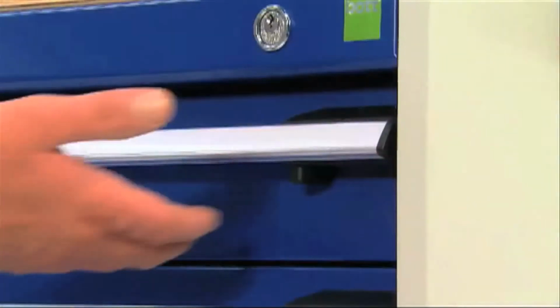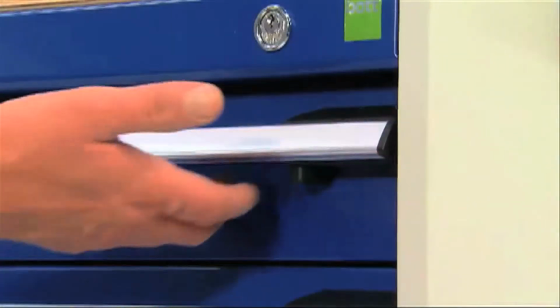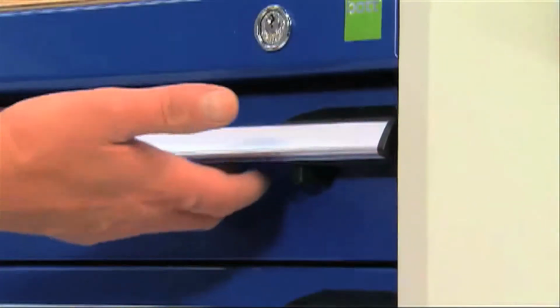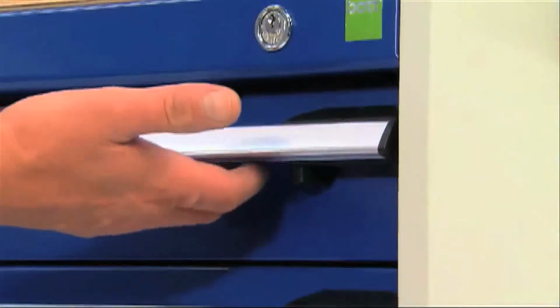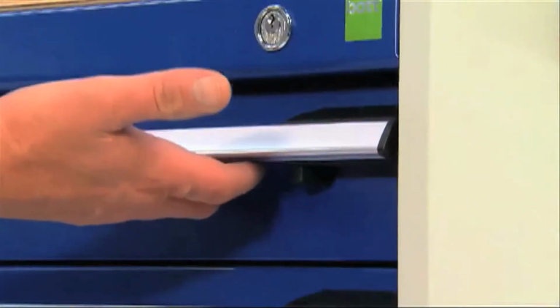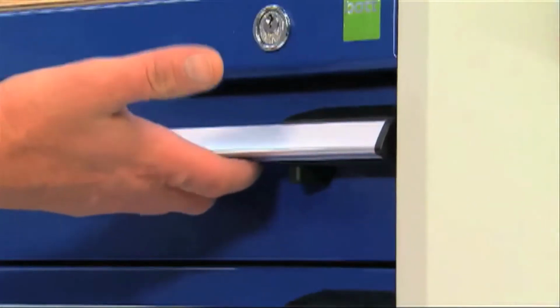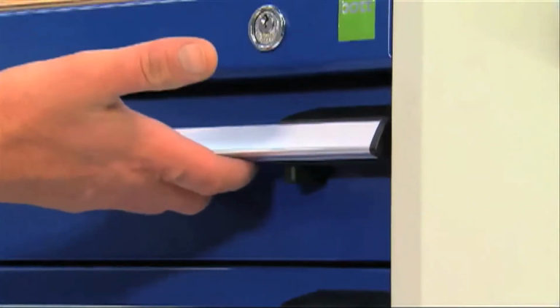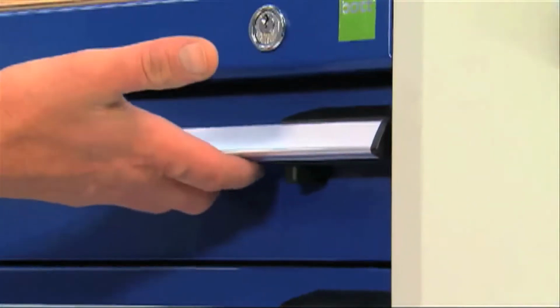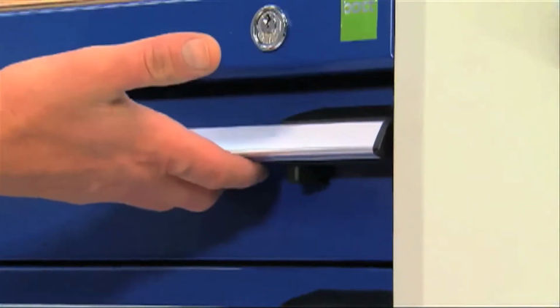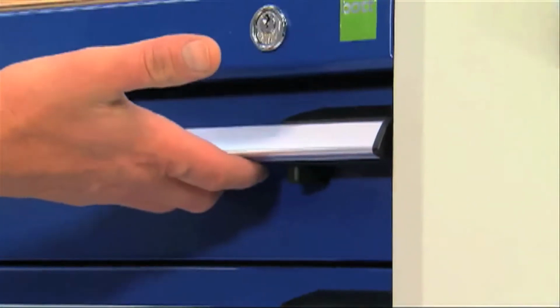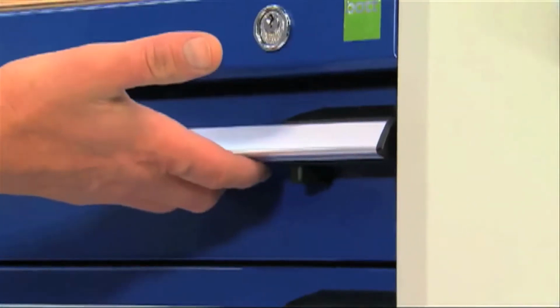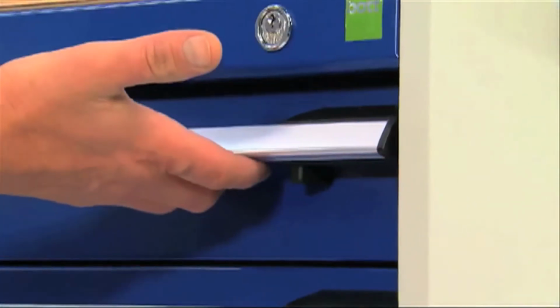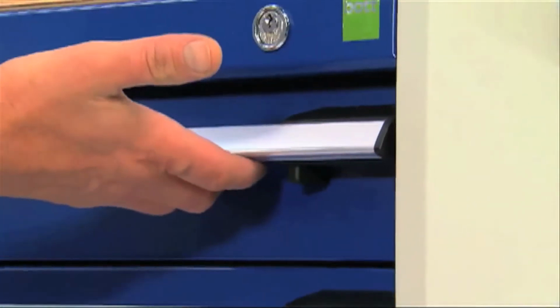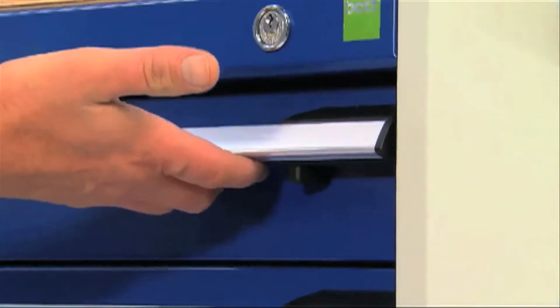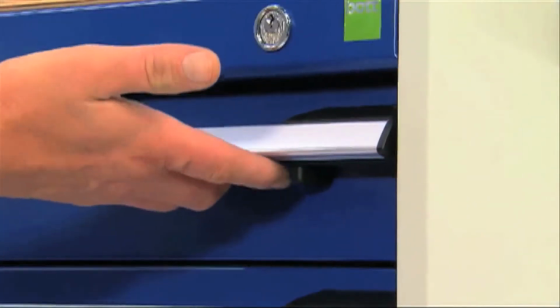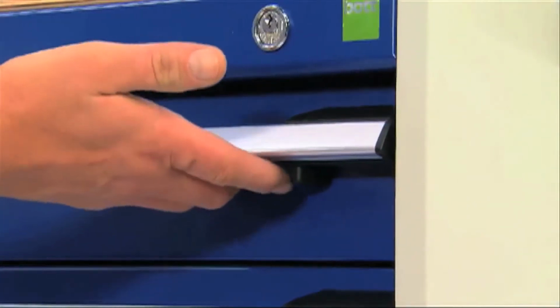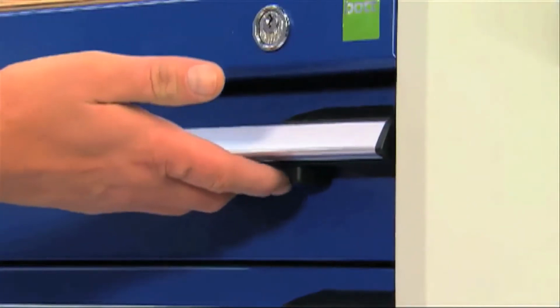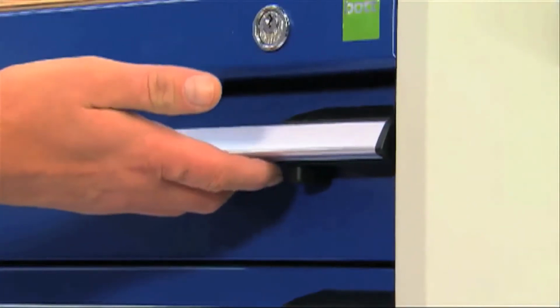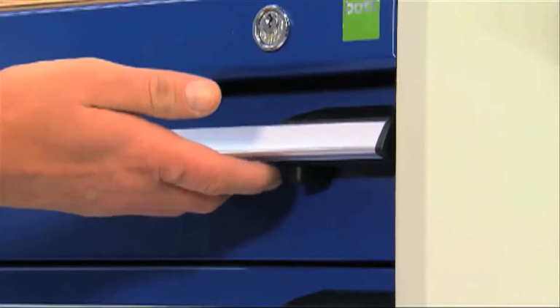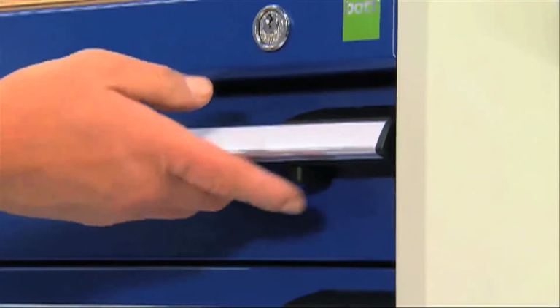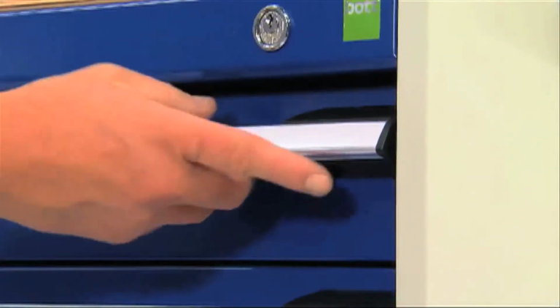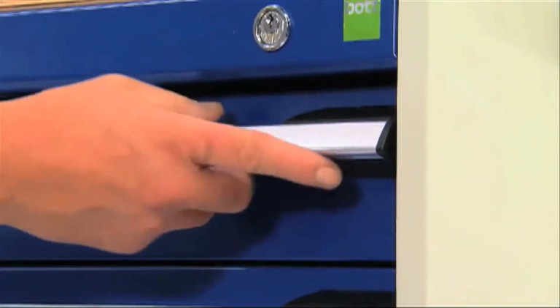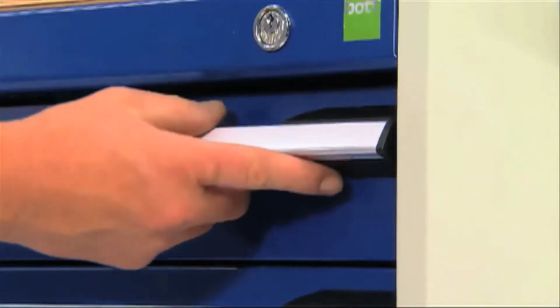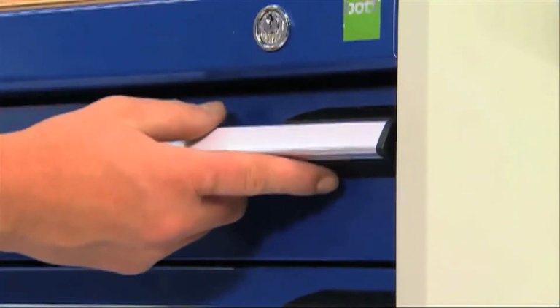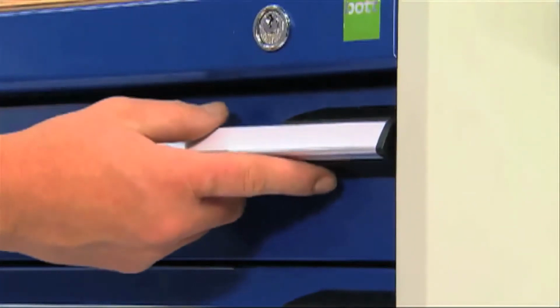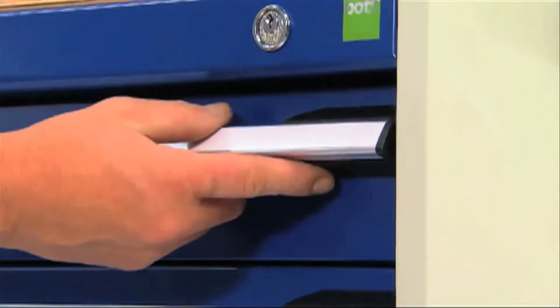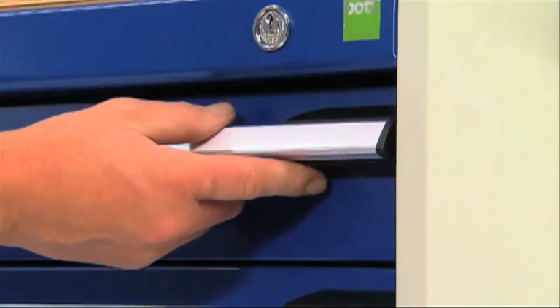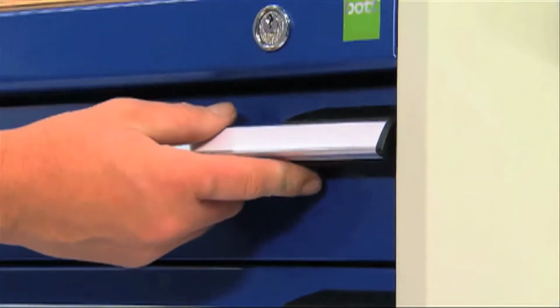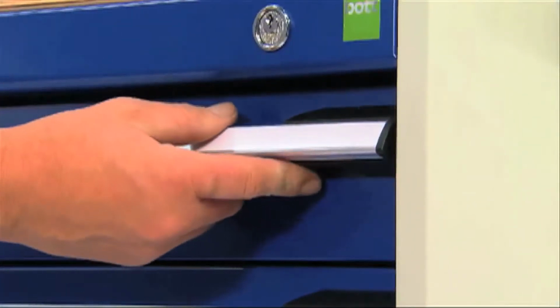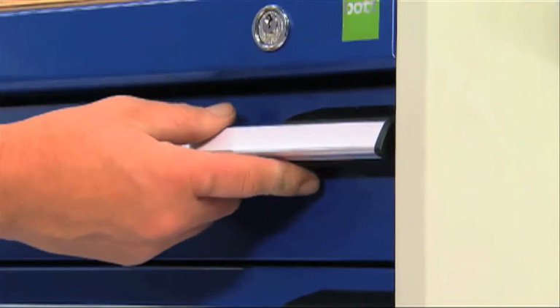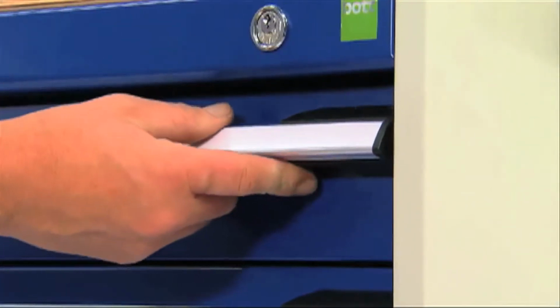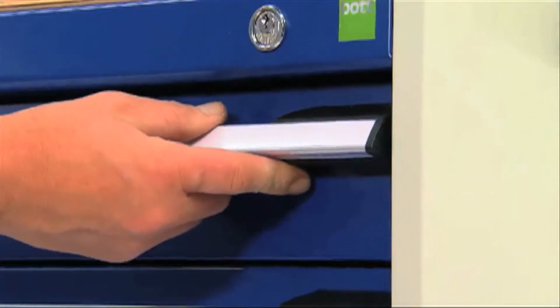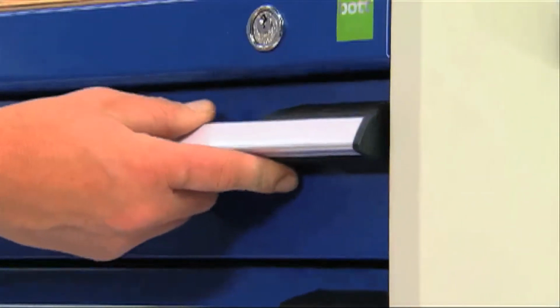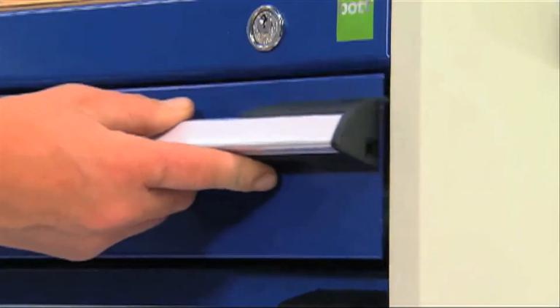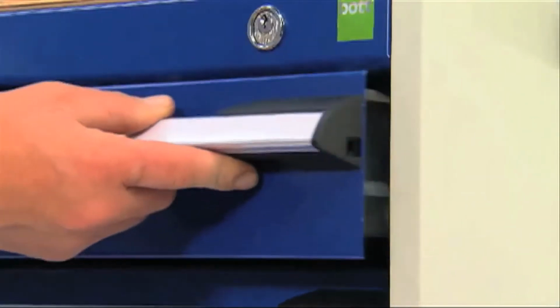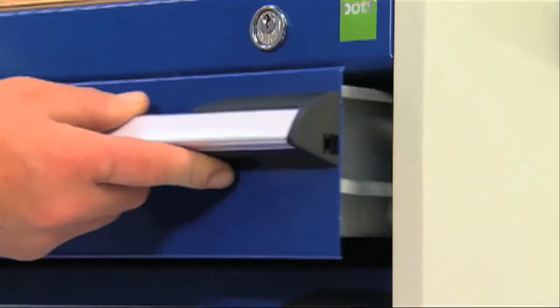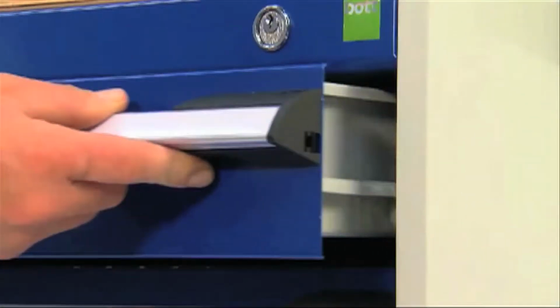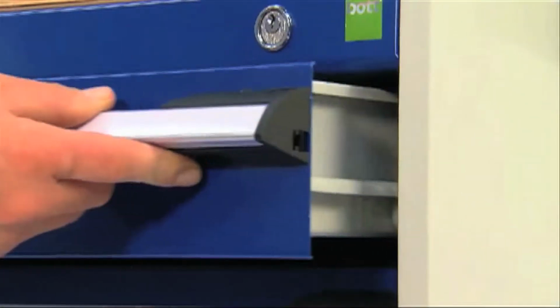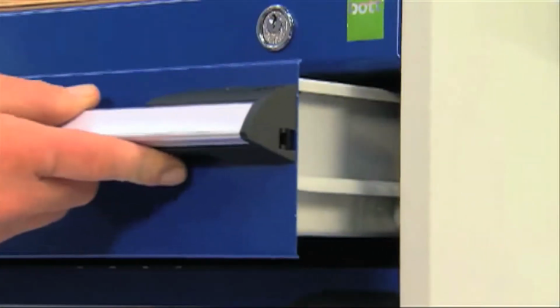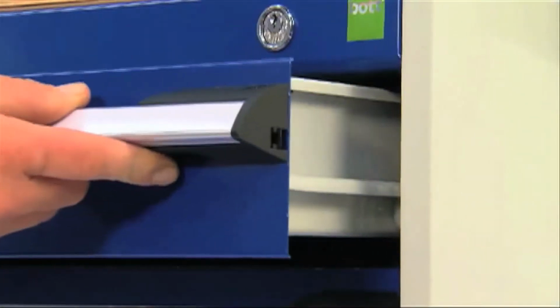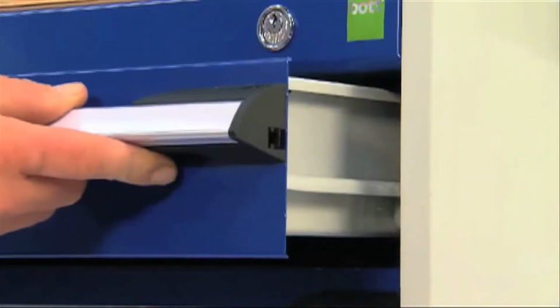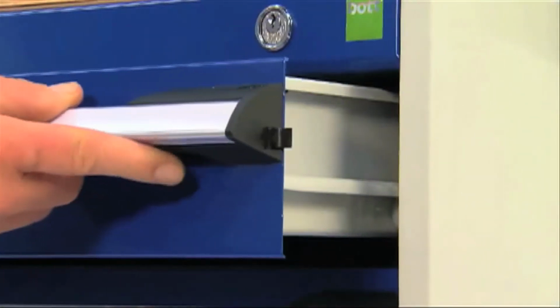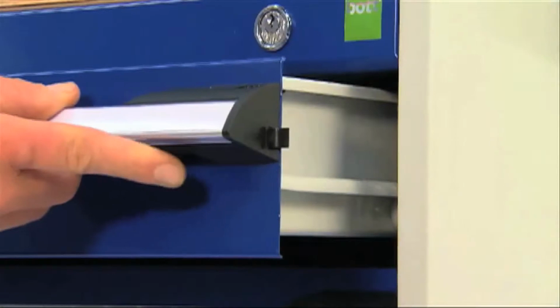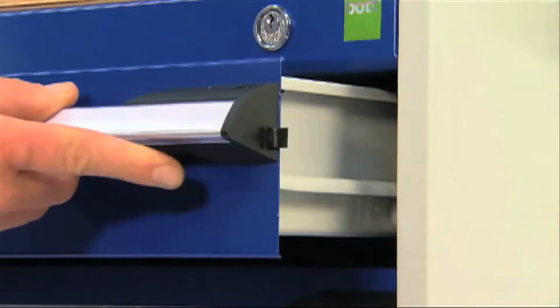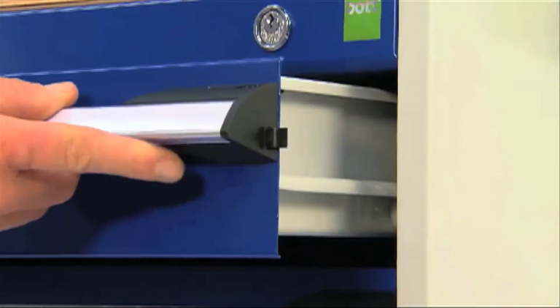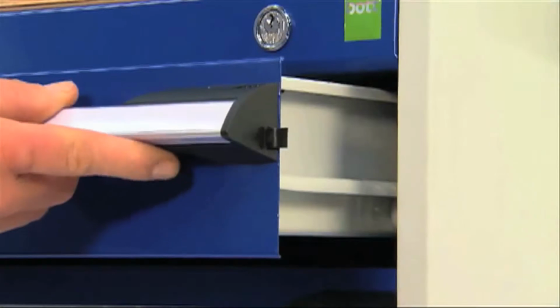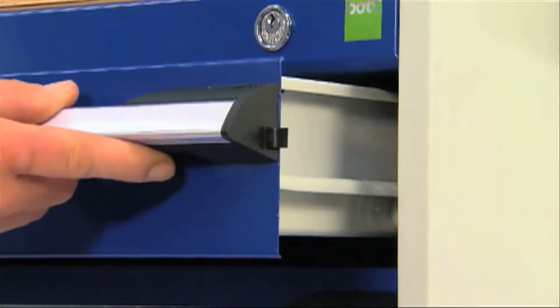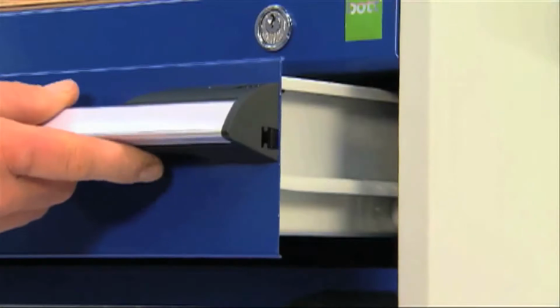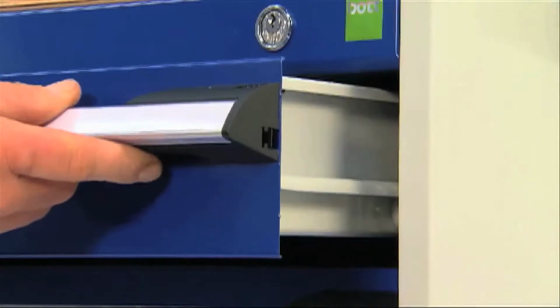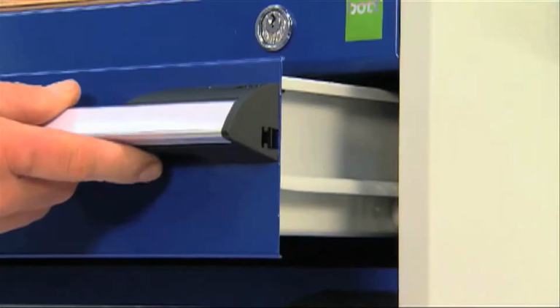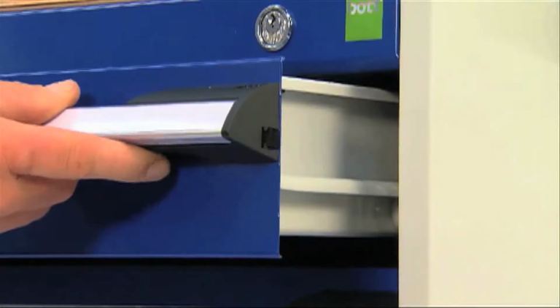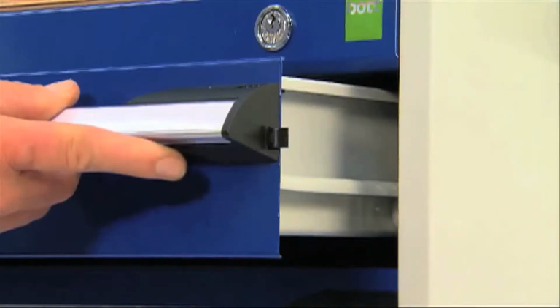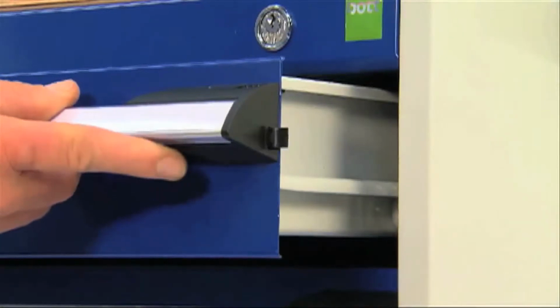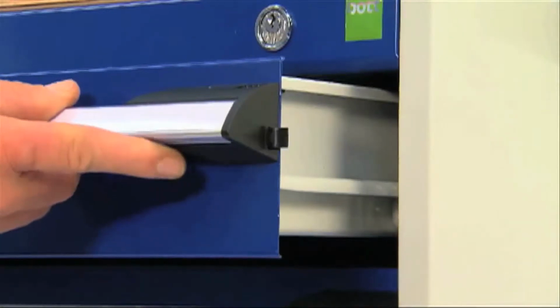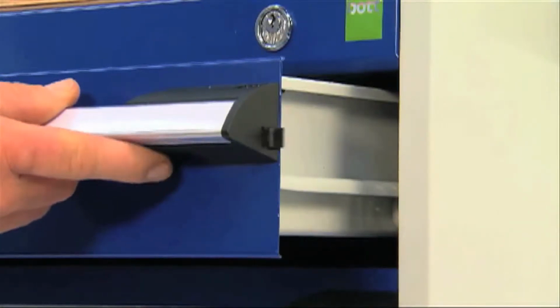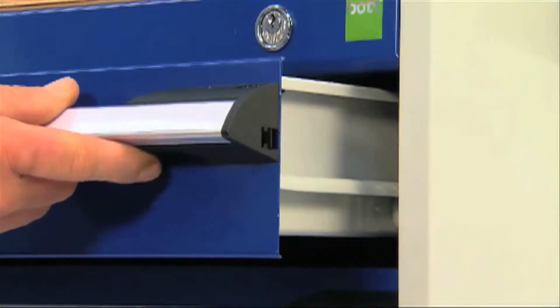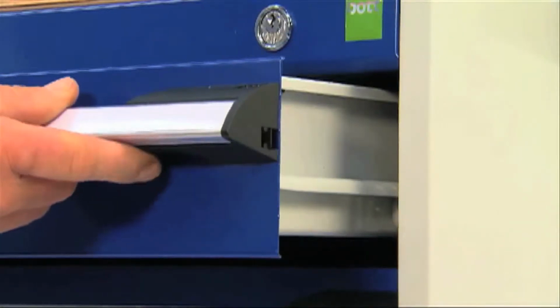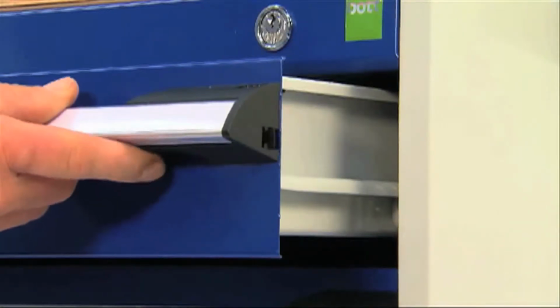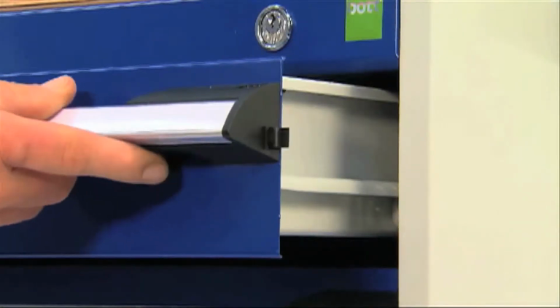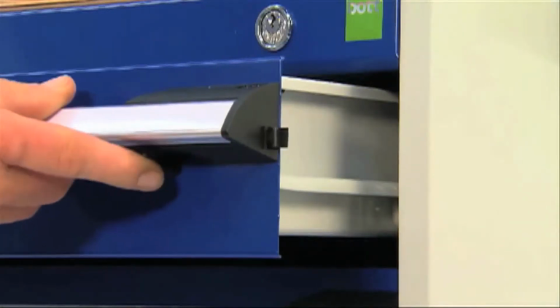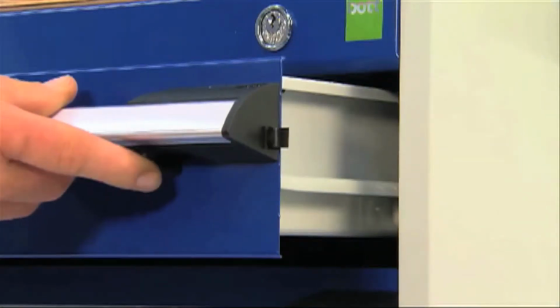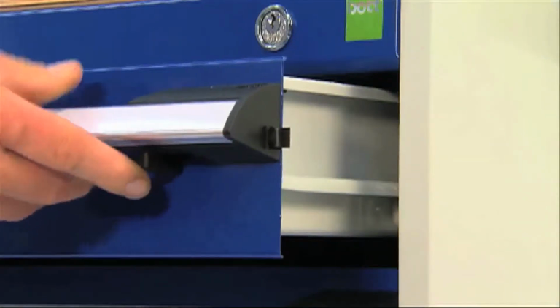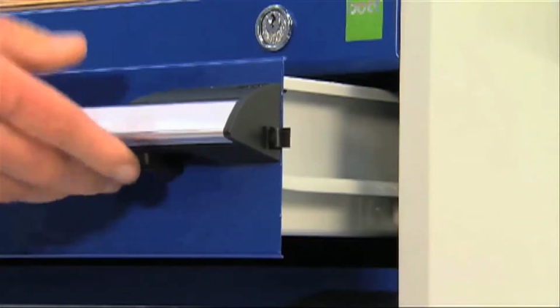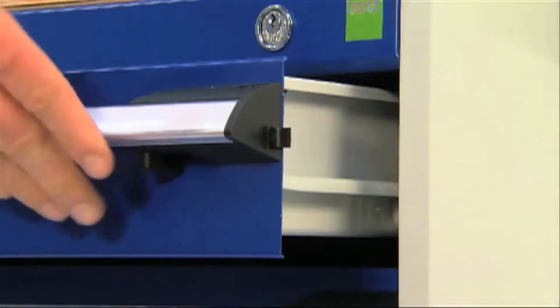Additional safety features include a trigger lock, which prevents drawers accidentally opening whilst in transit.